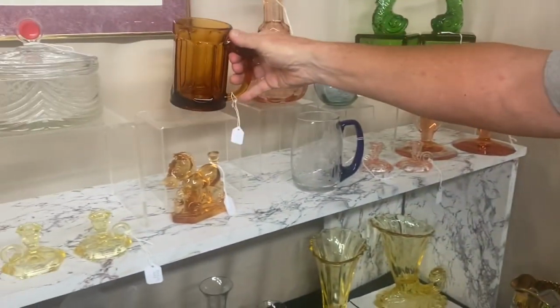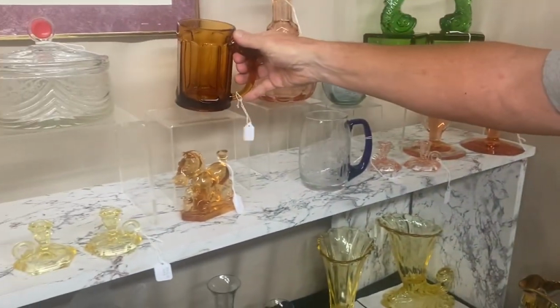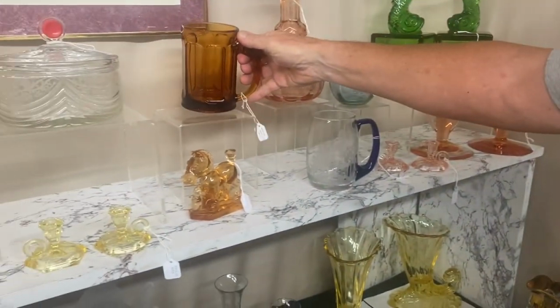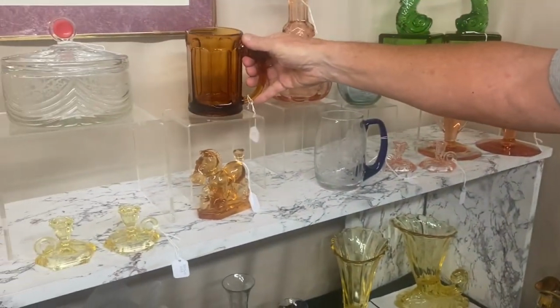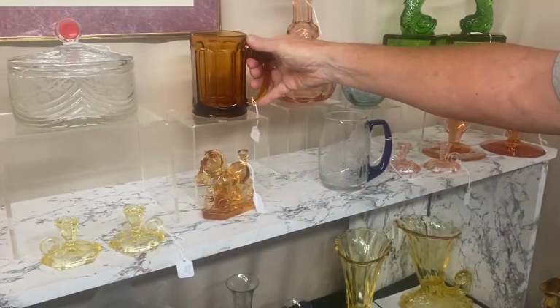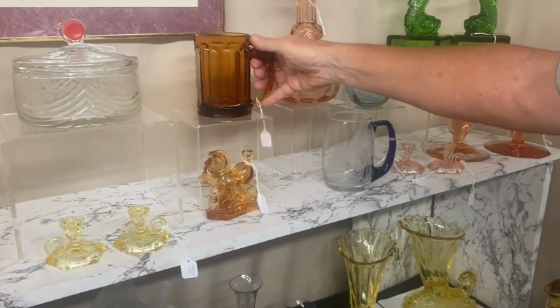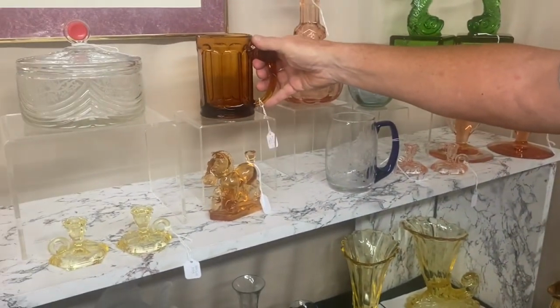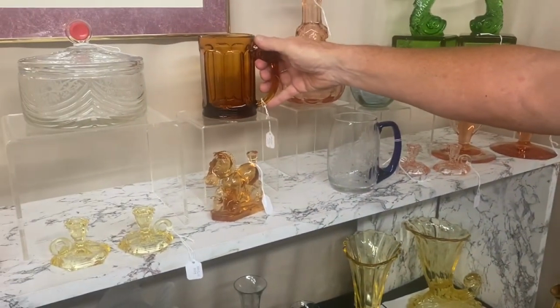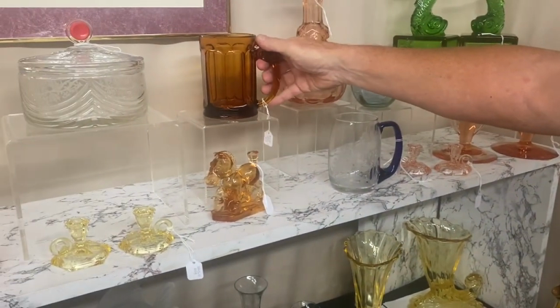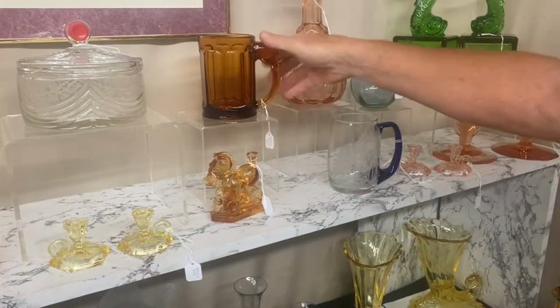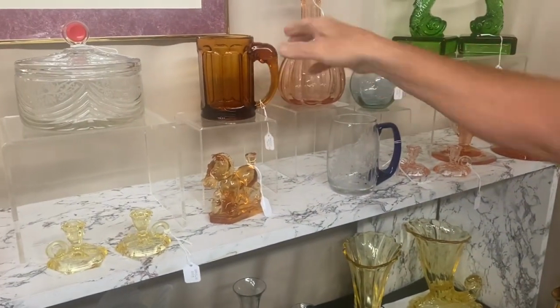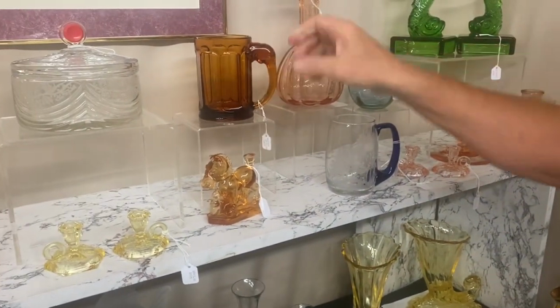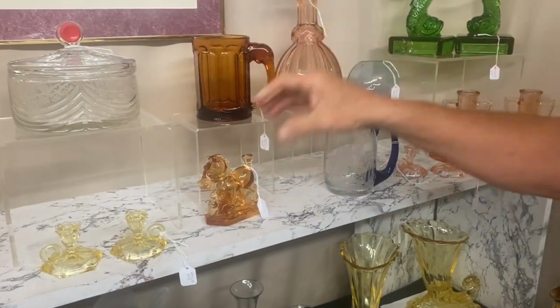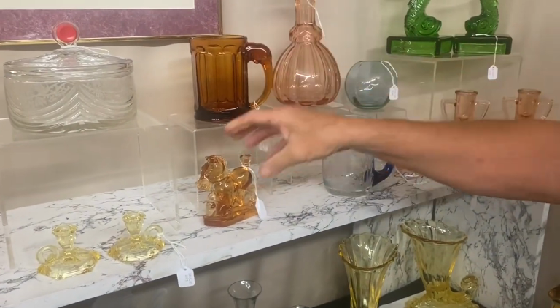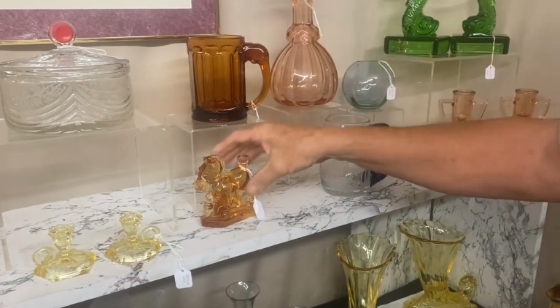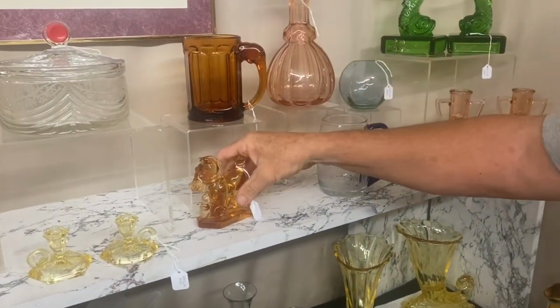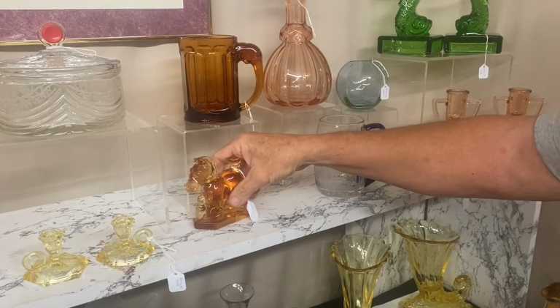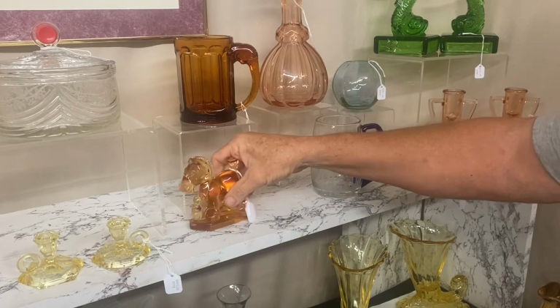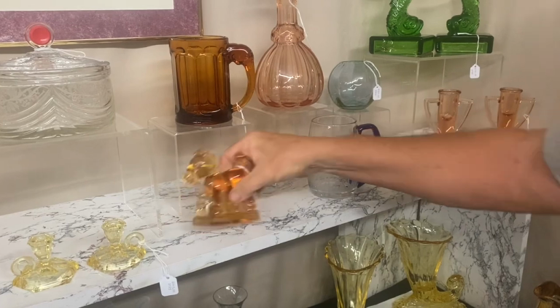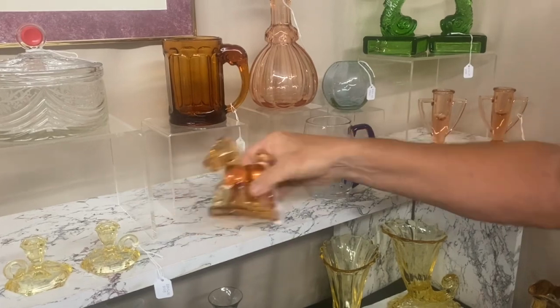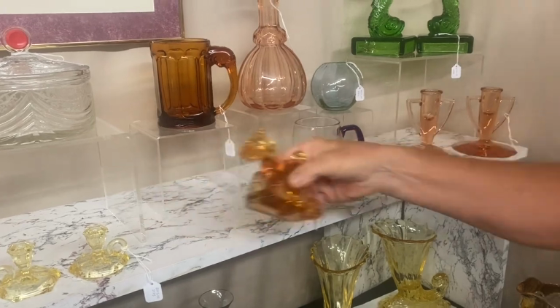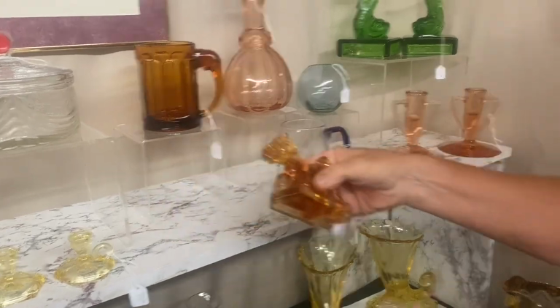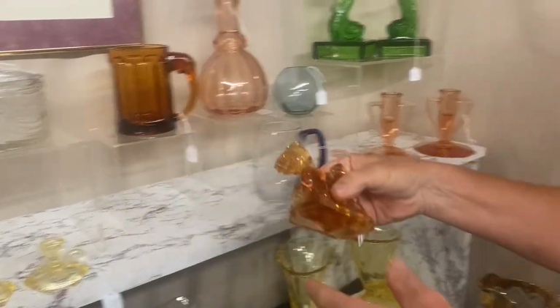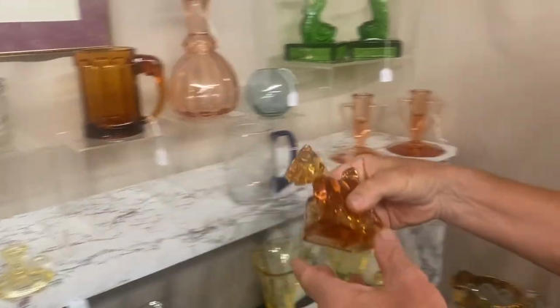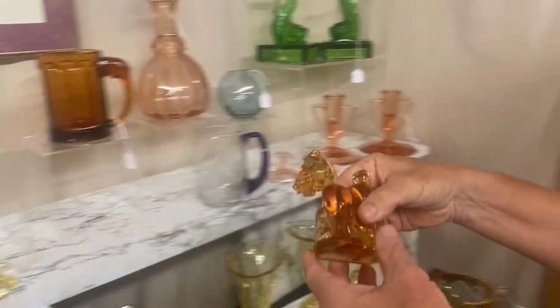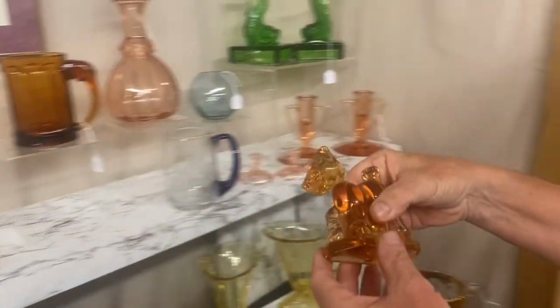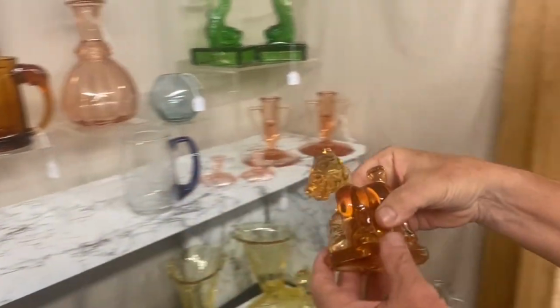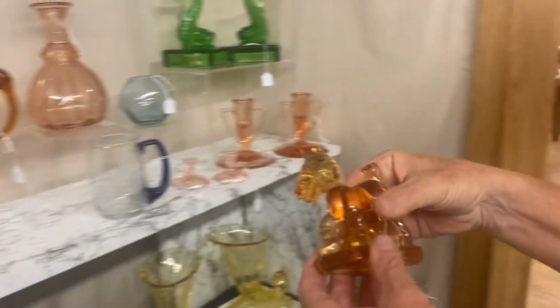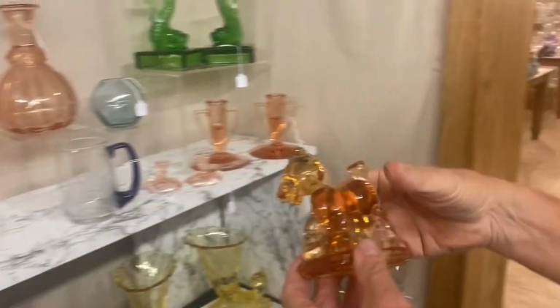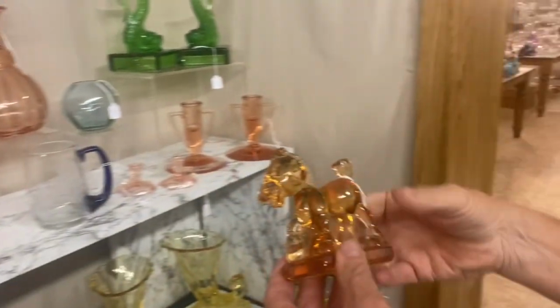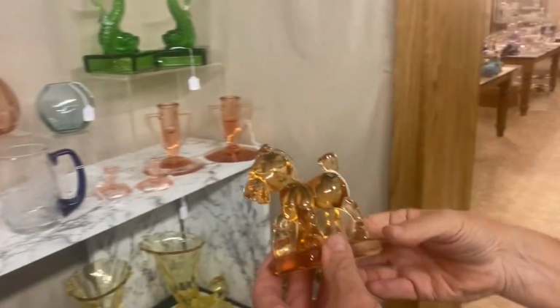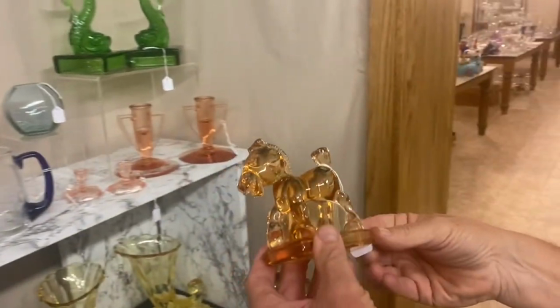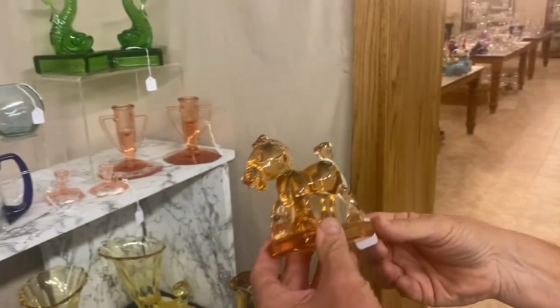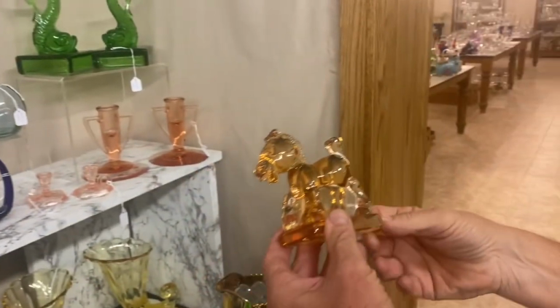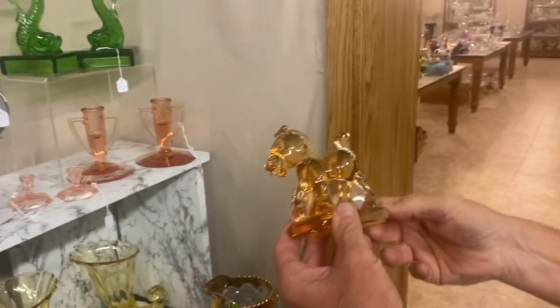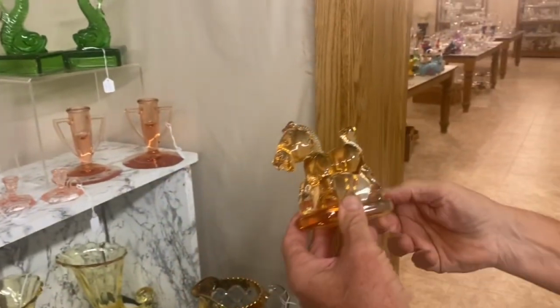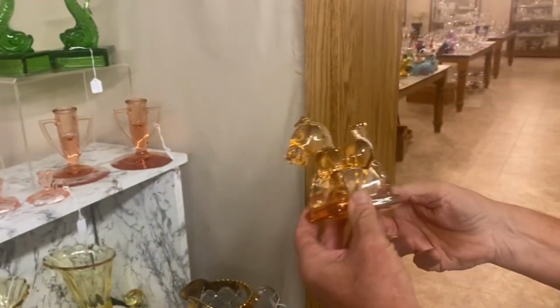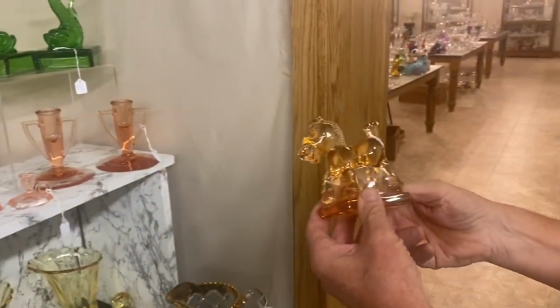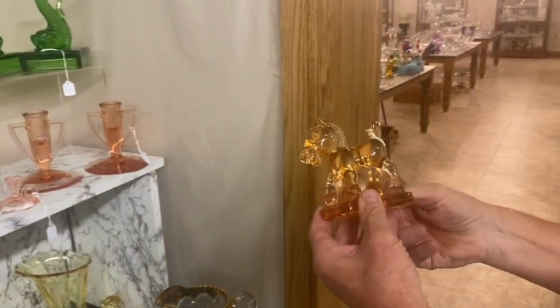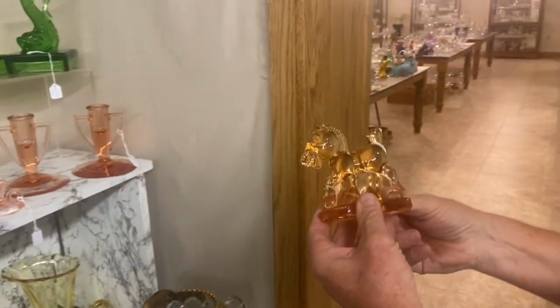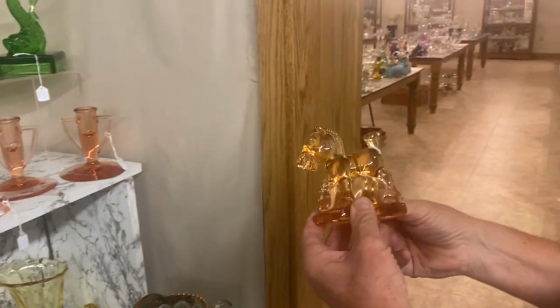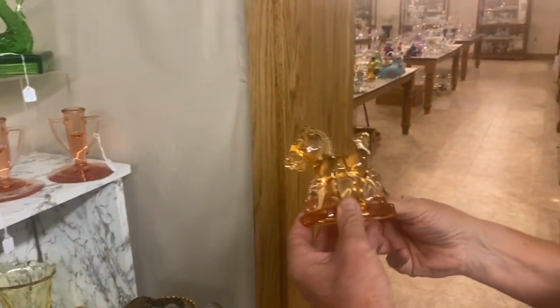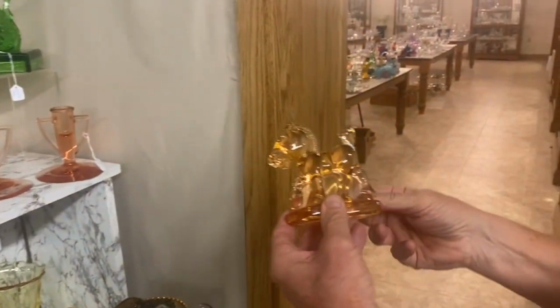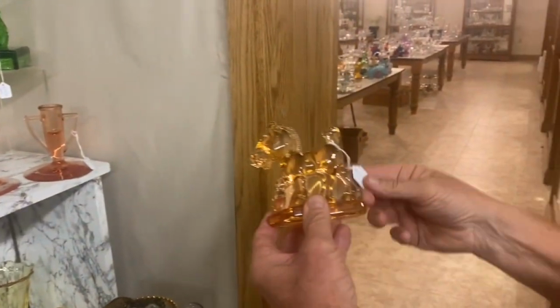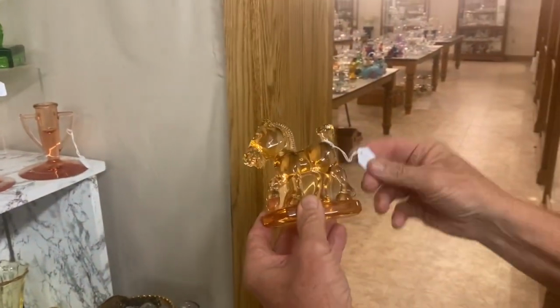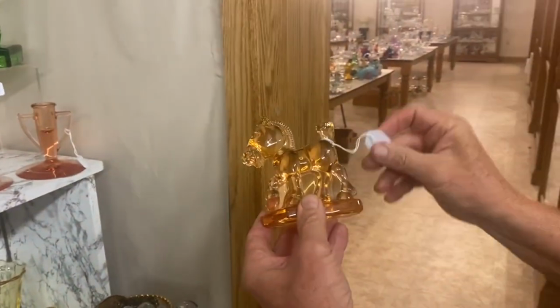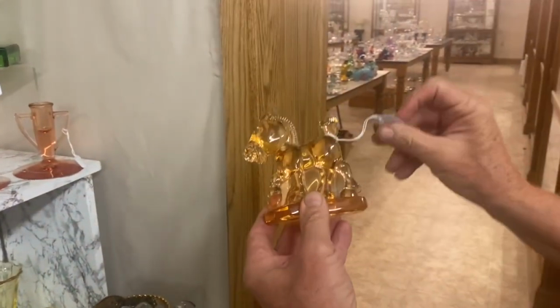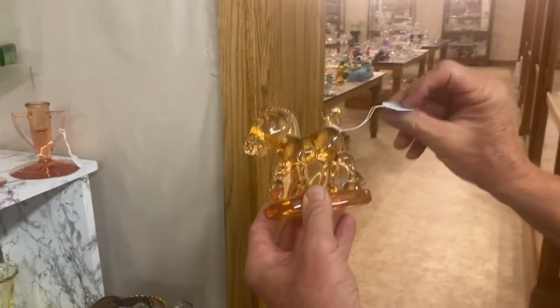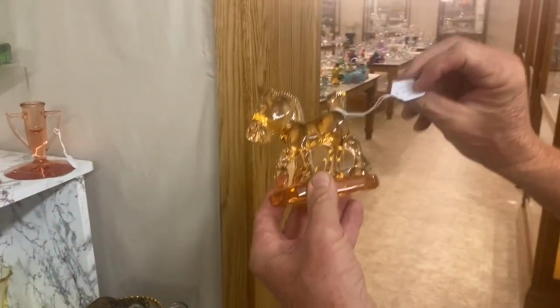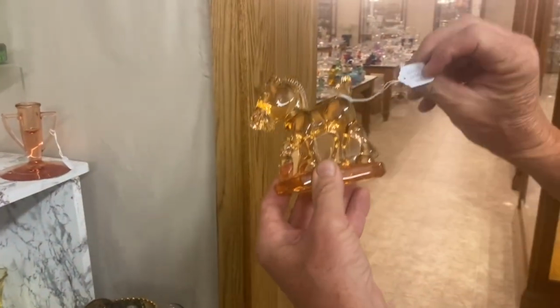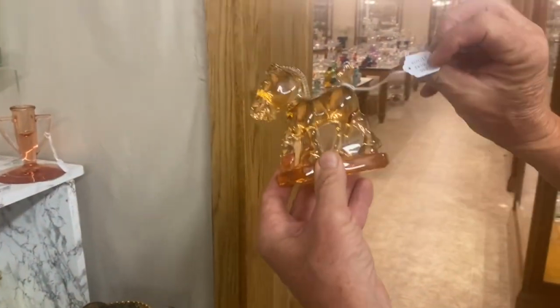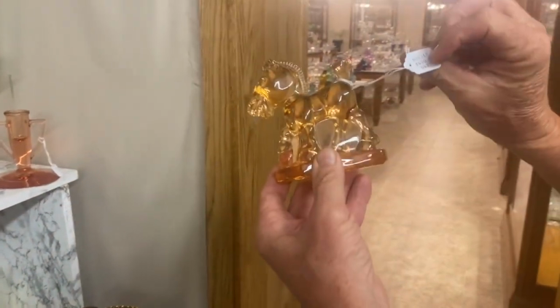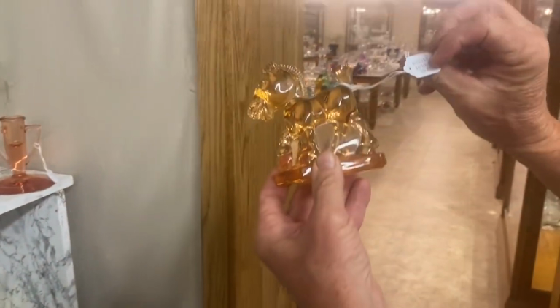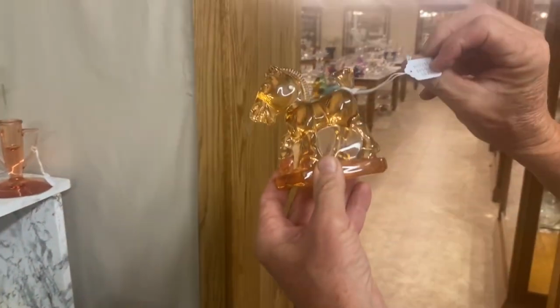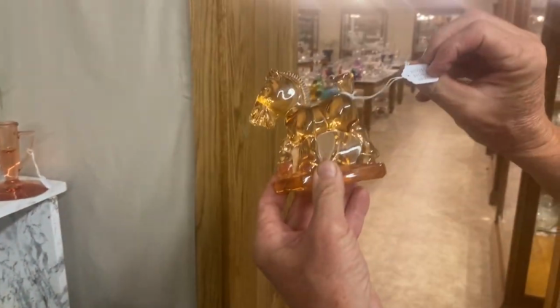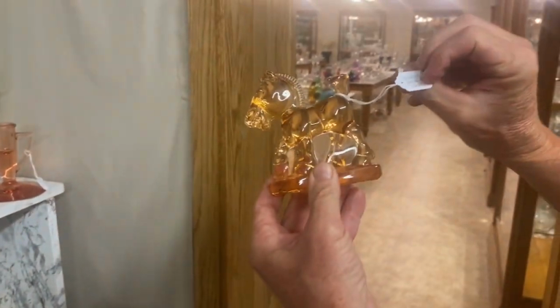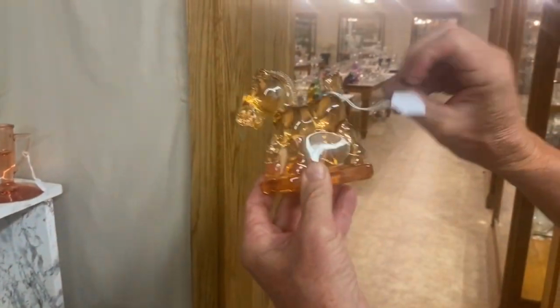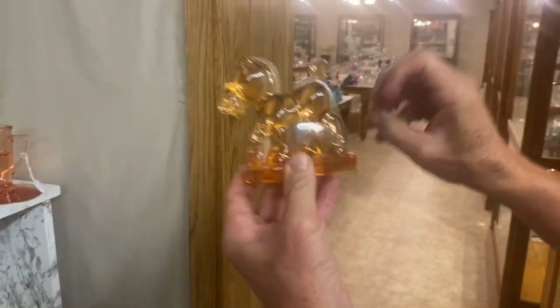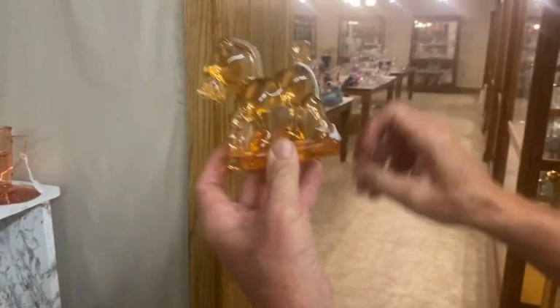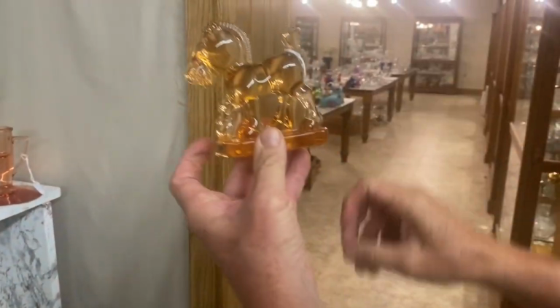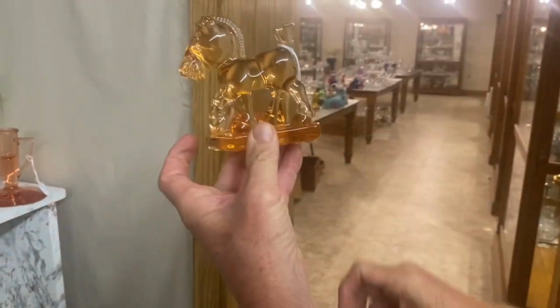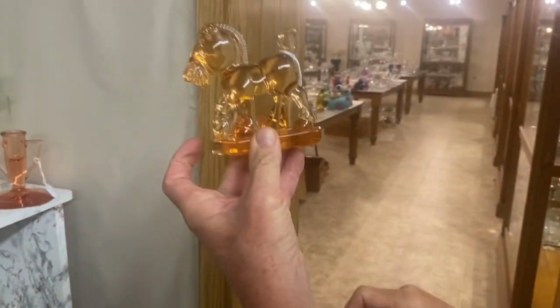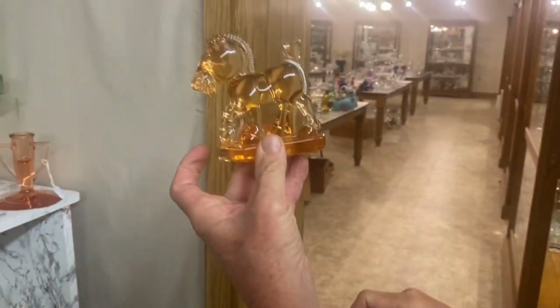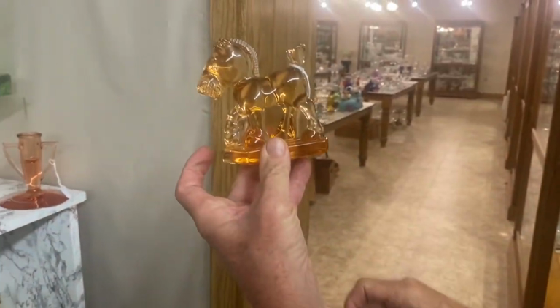Right below it we have a Sparky in Honey Amber. Guaranteed to be Heisey. And this is $450.